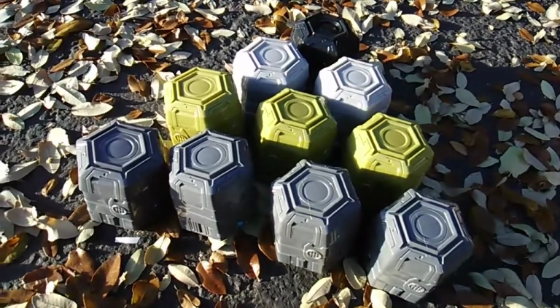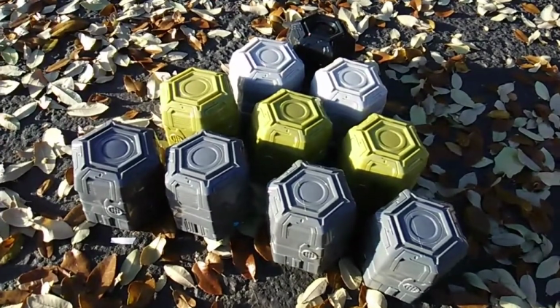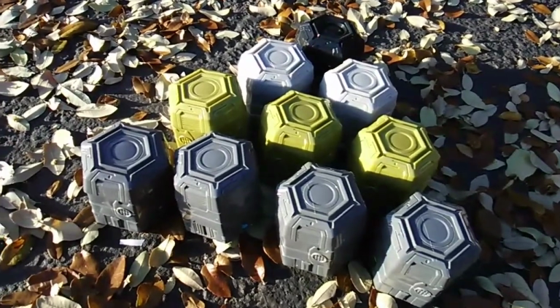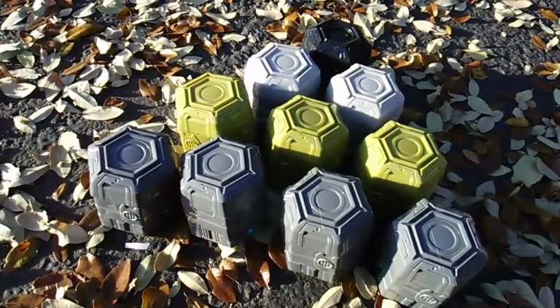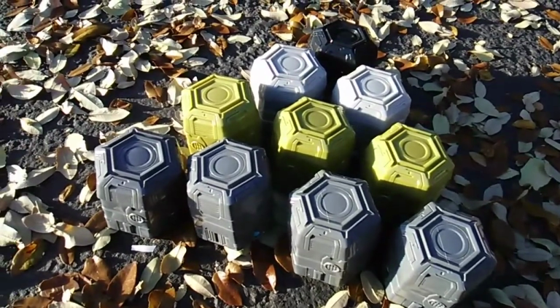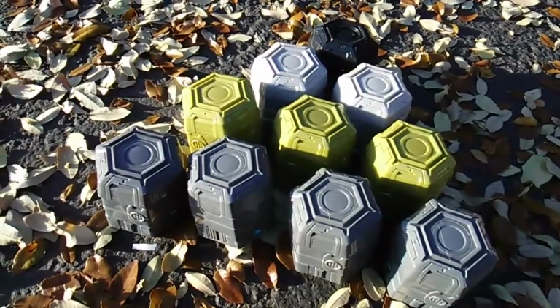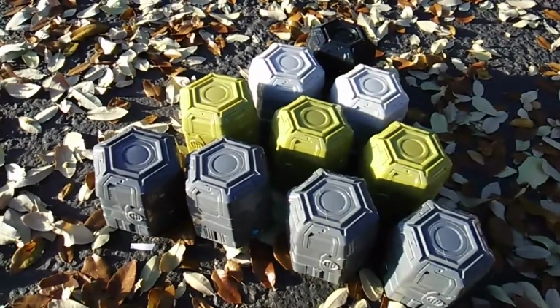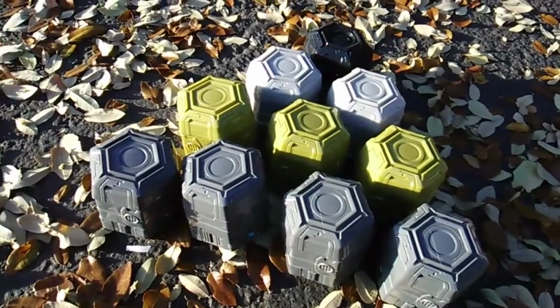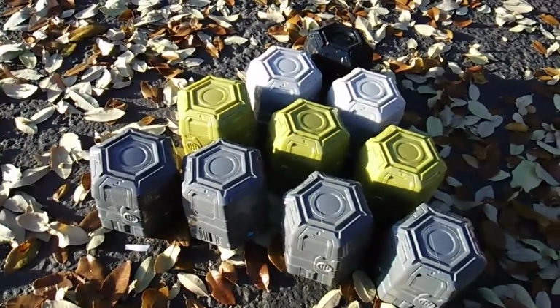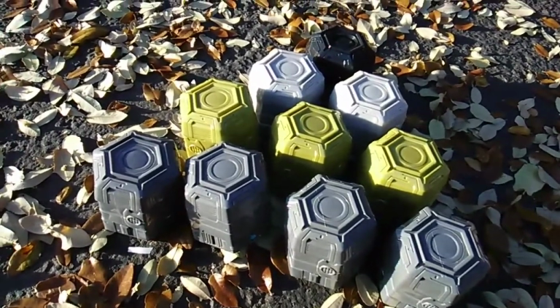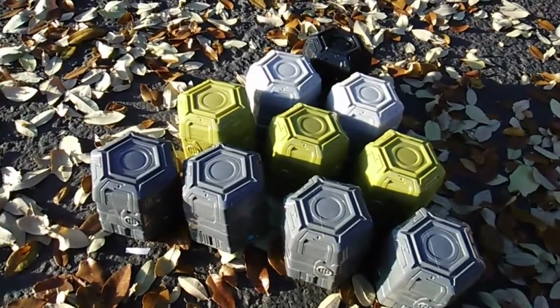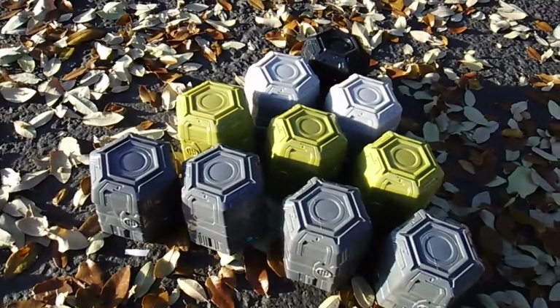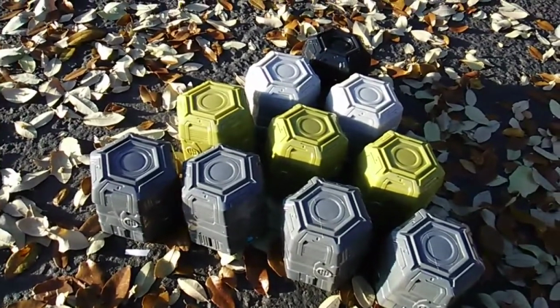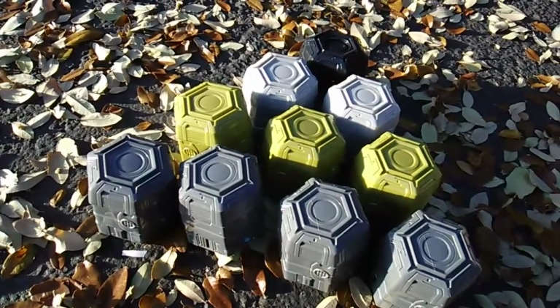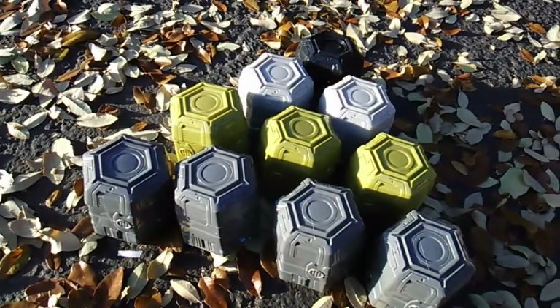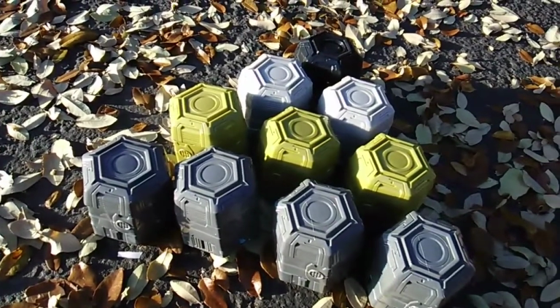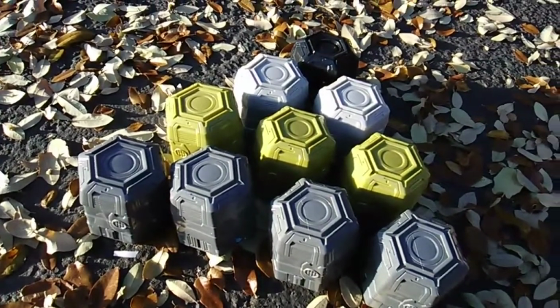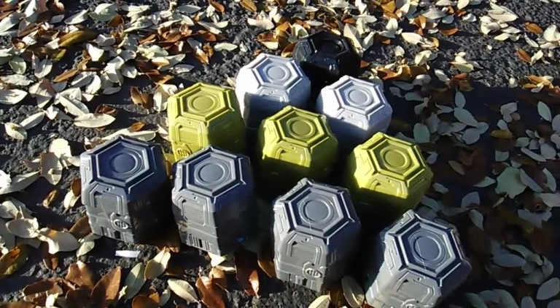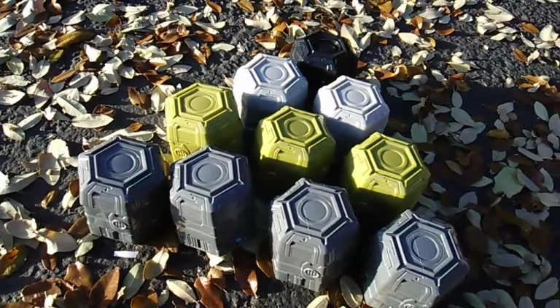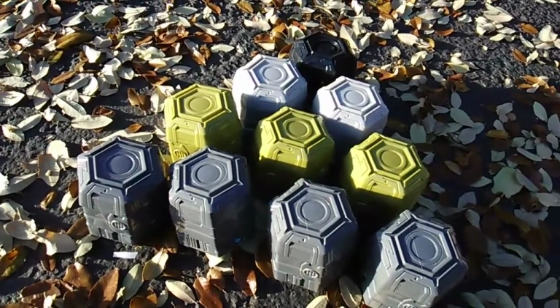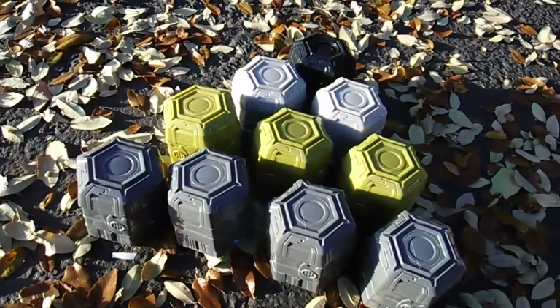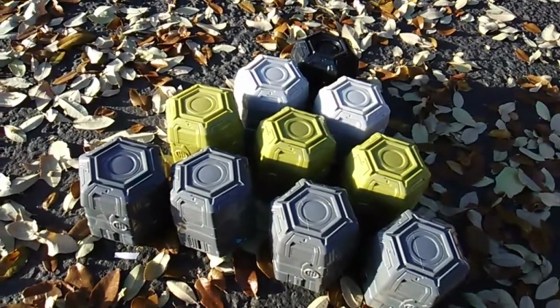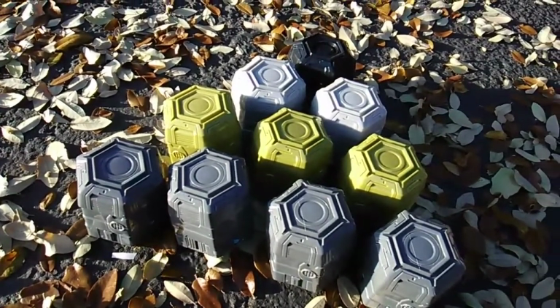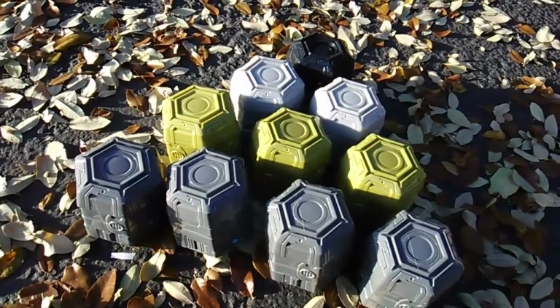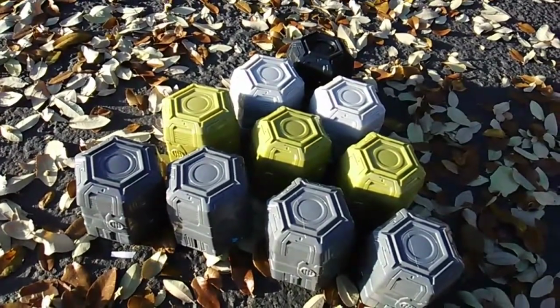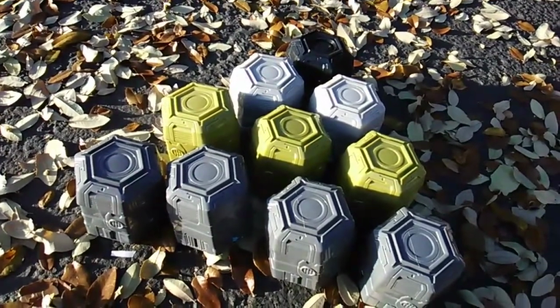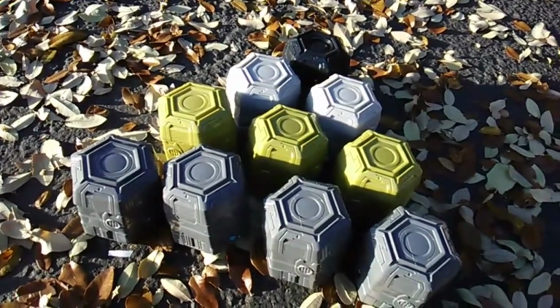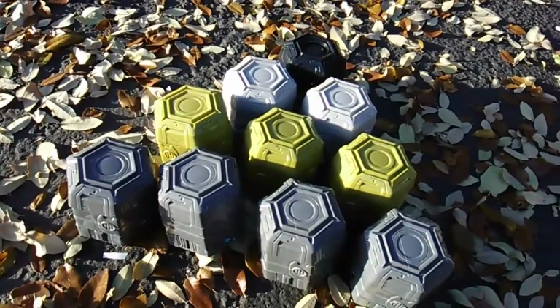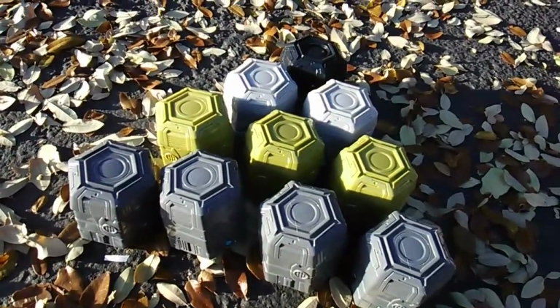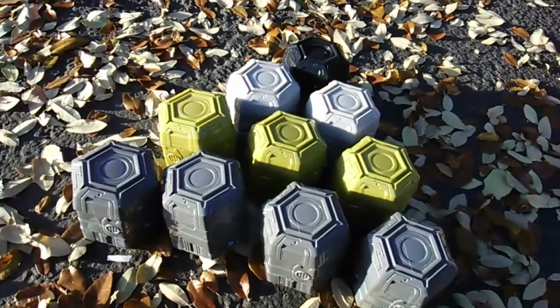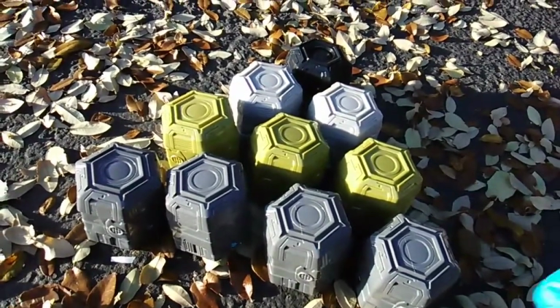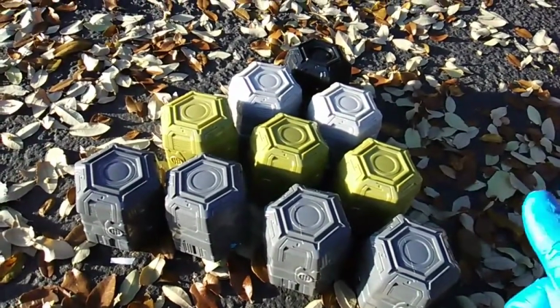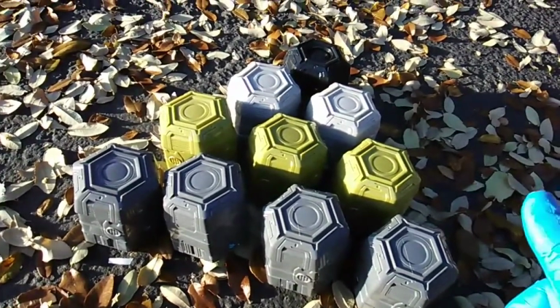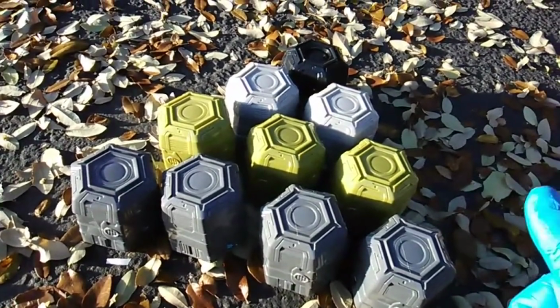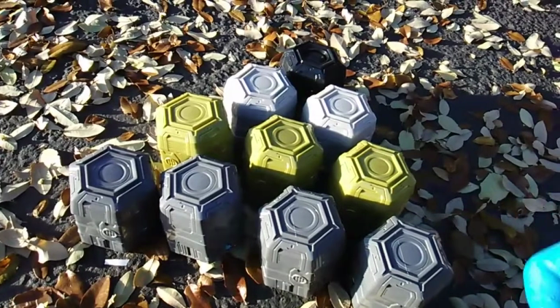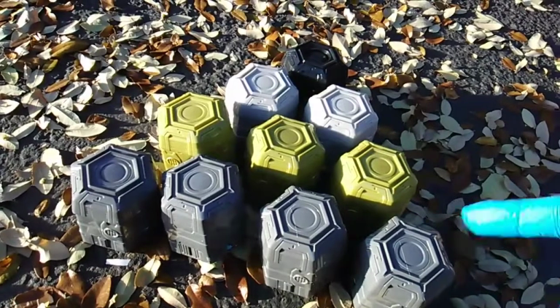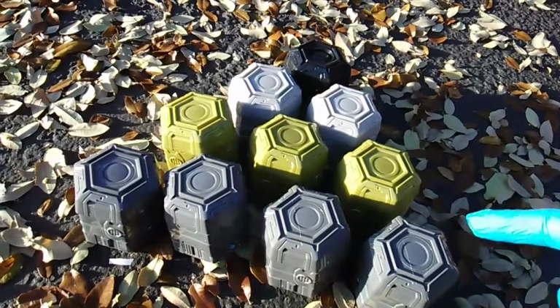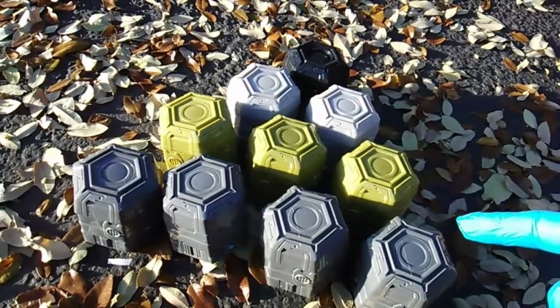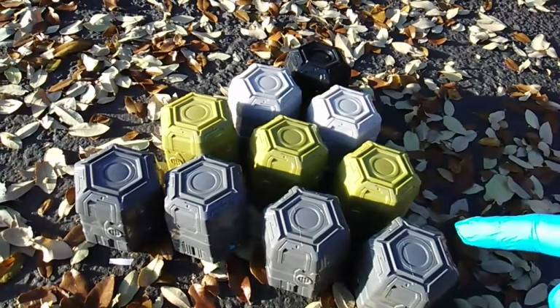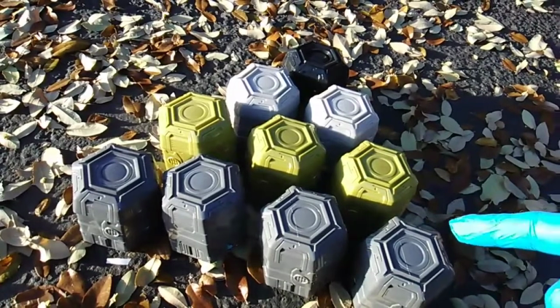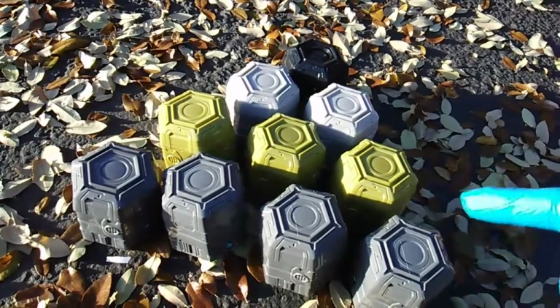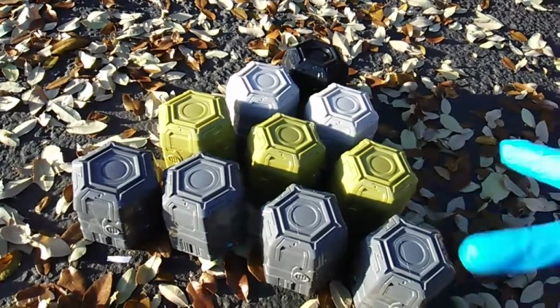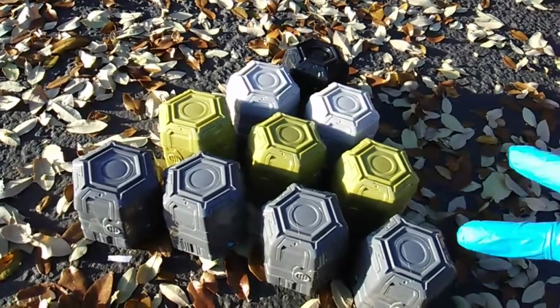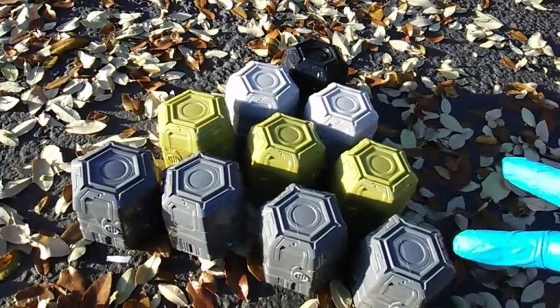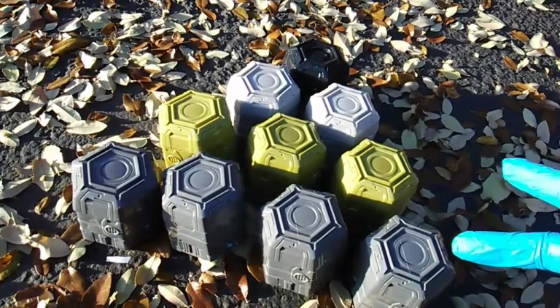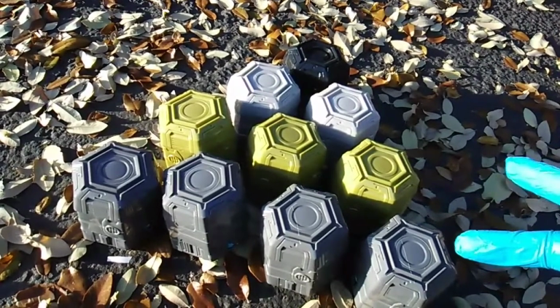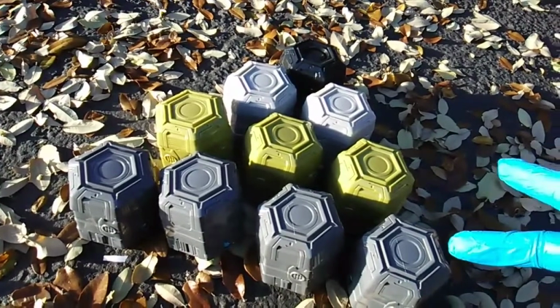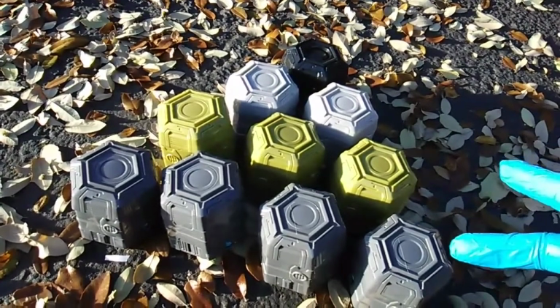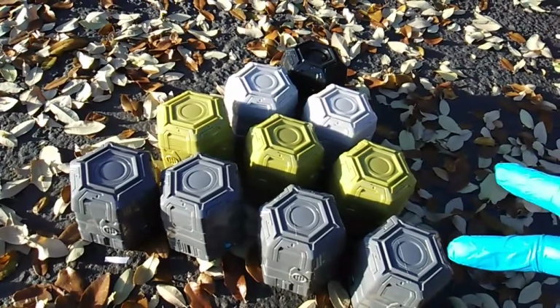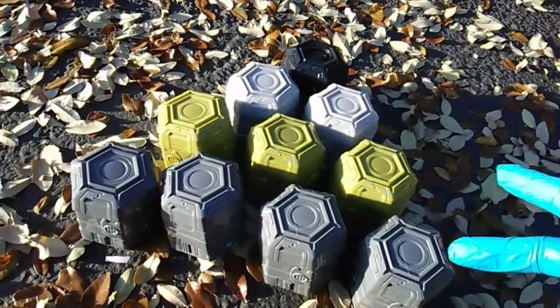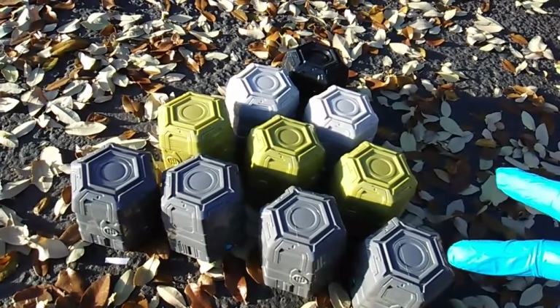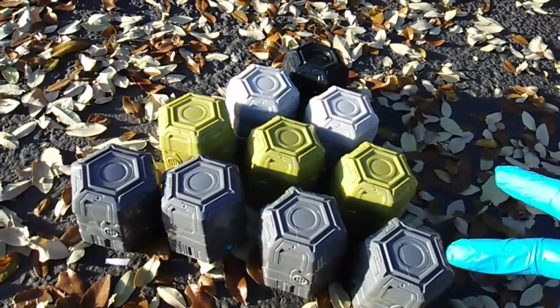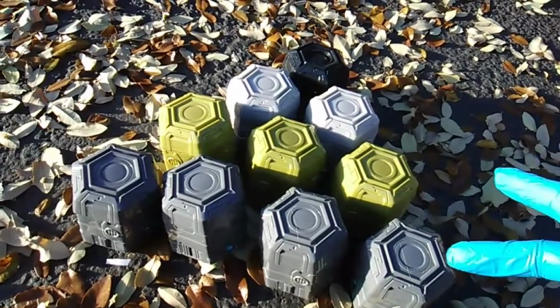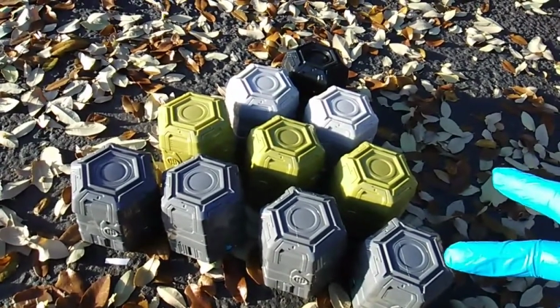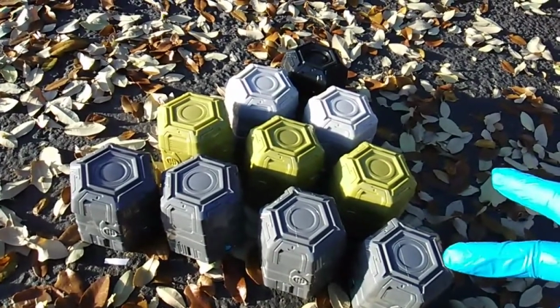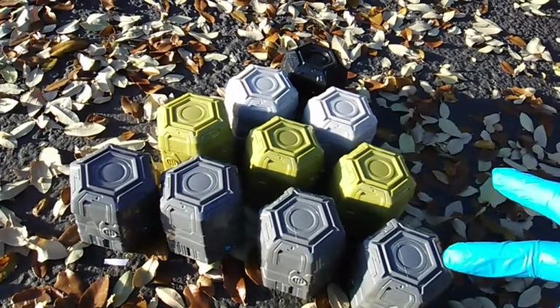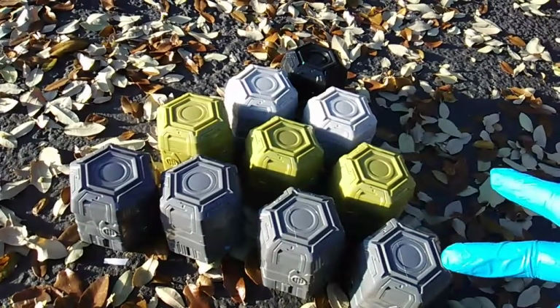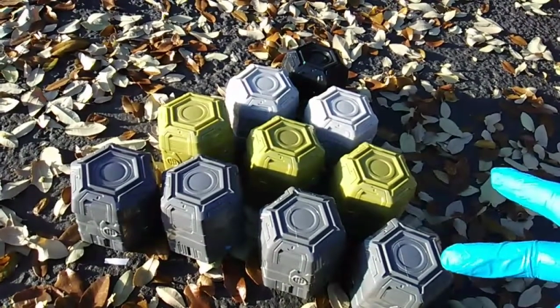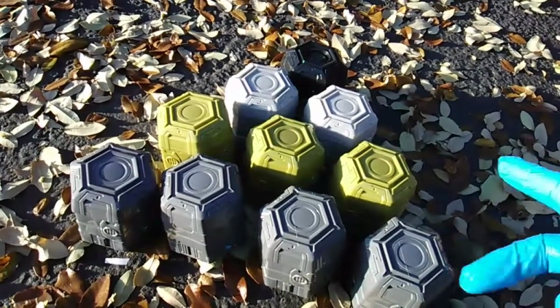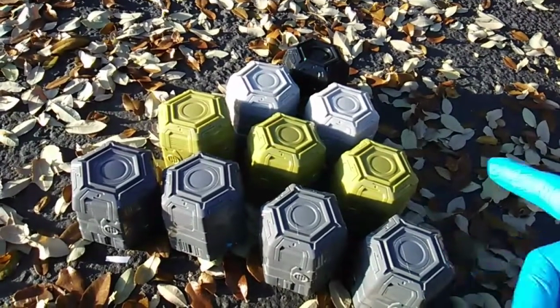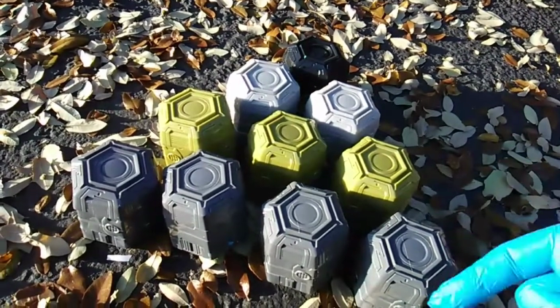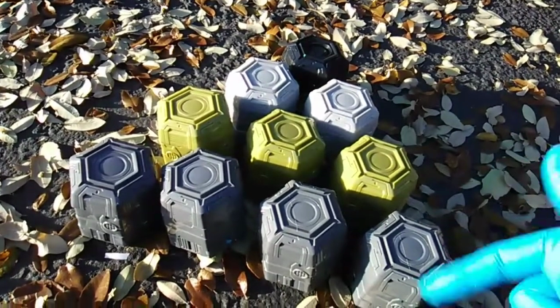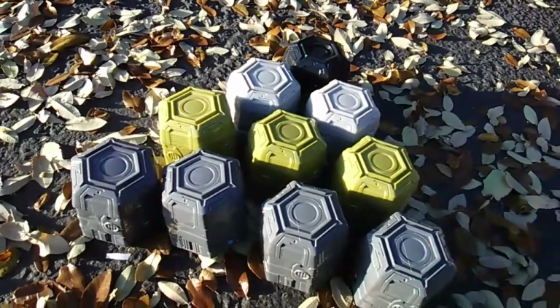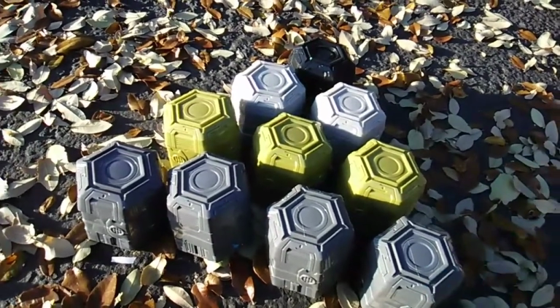What's another synonym? Containers, boxes, canisters... capsules! That's it.